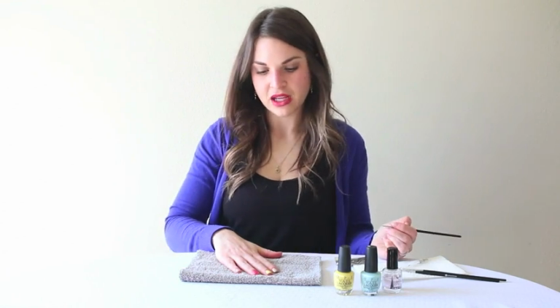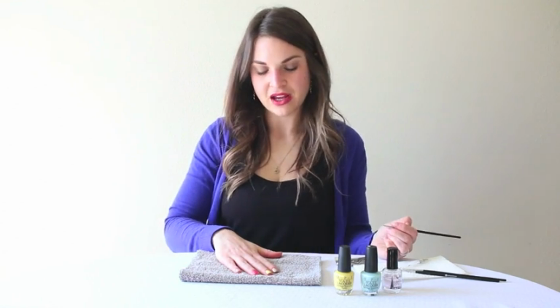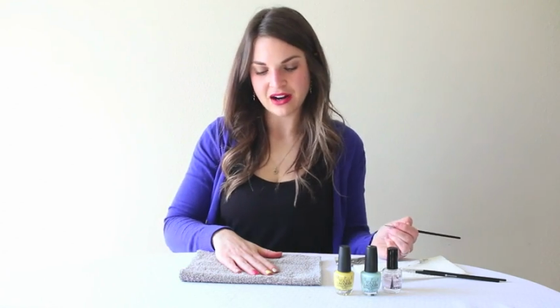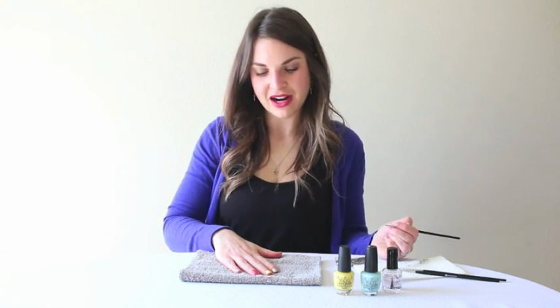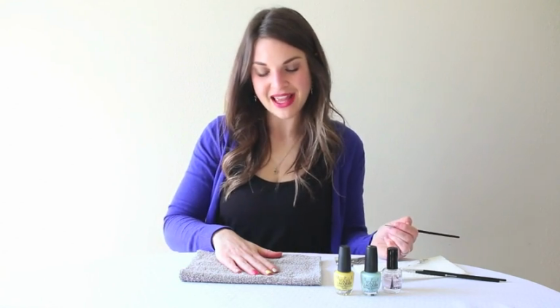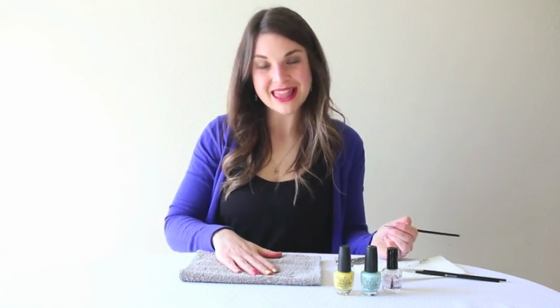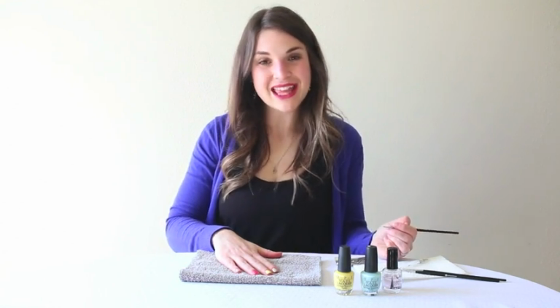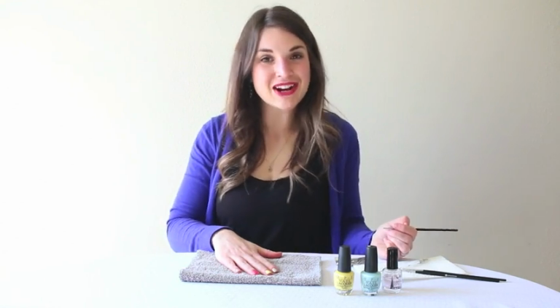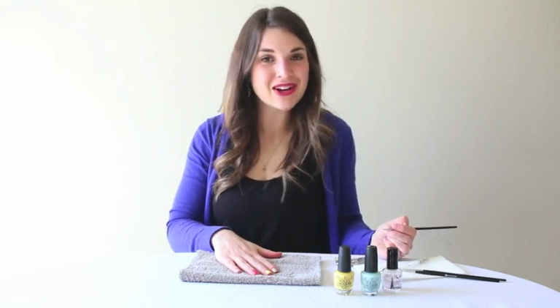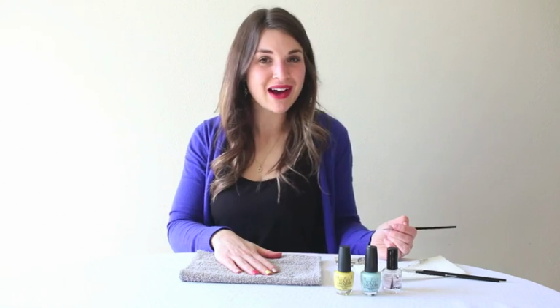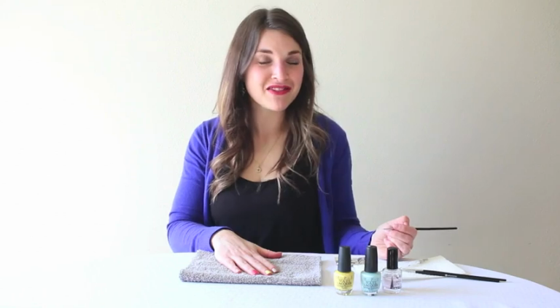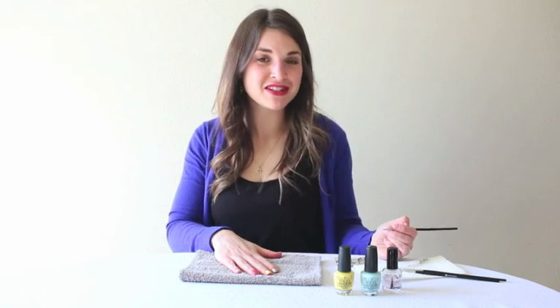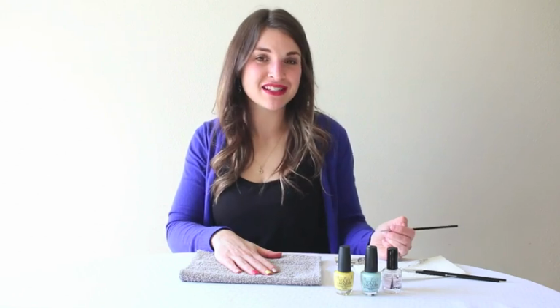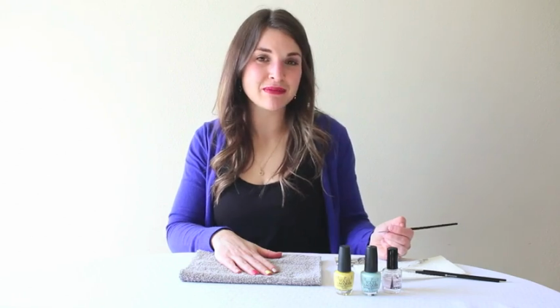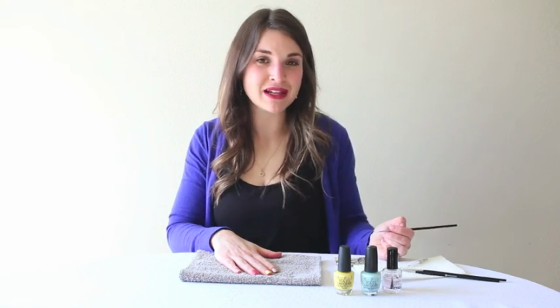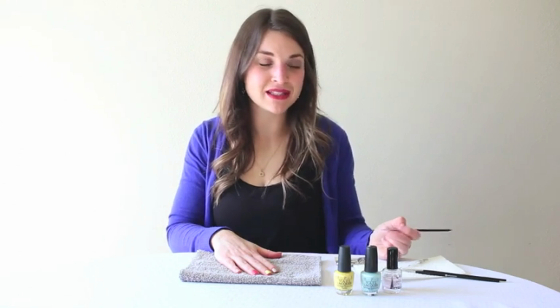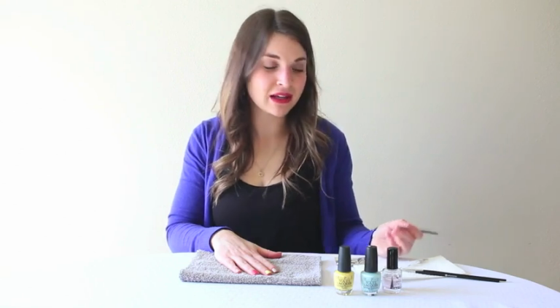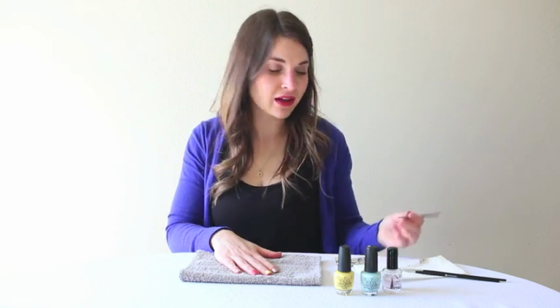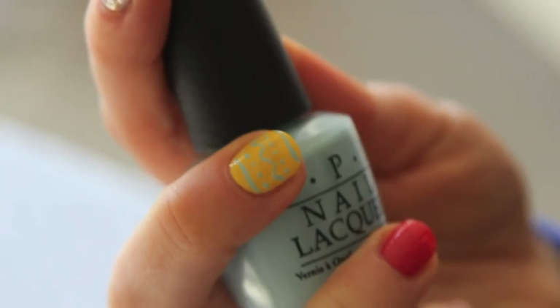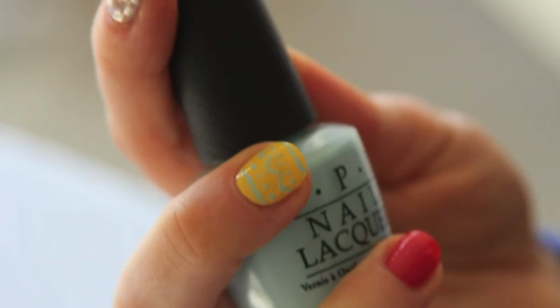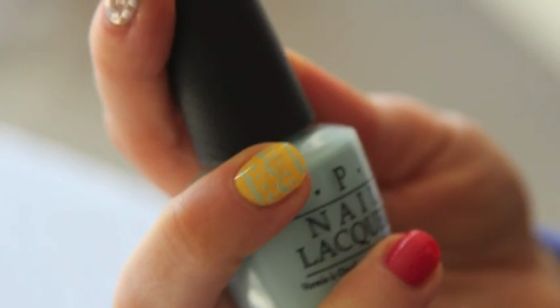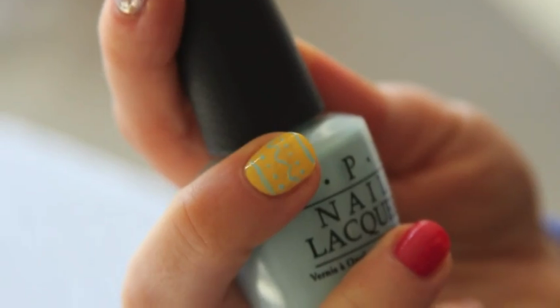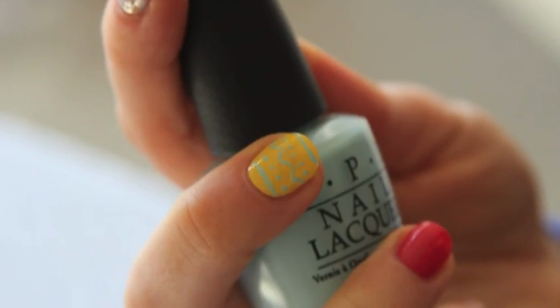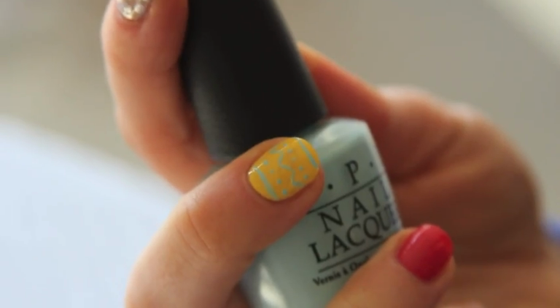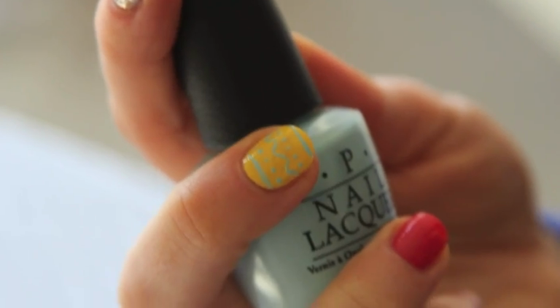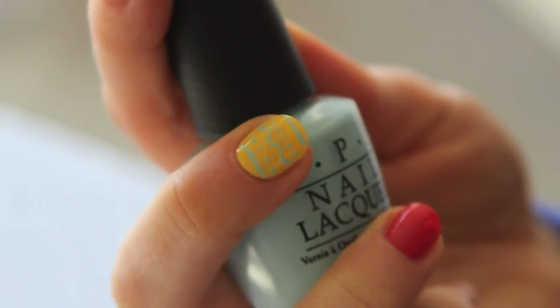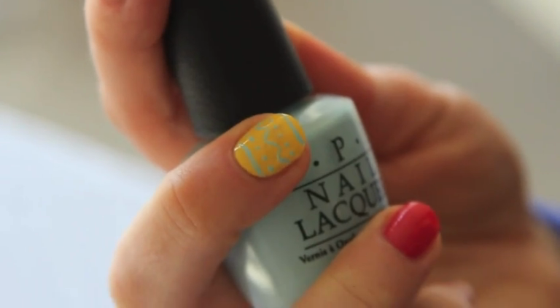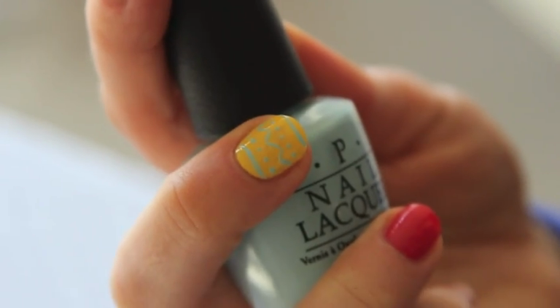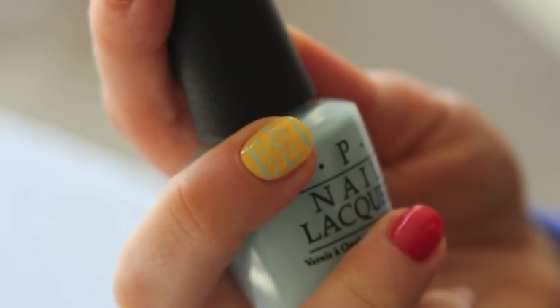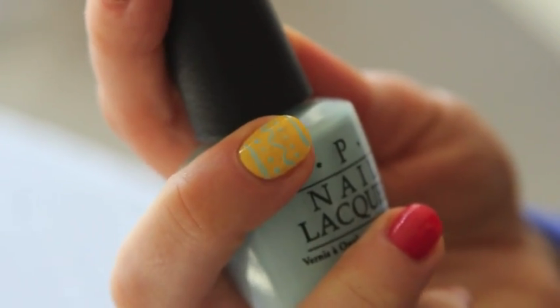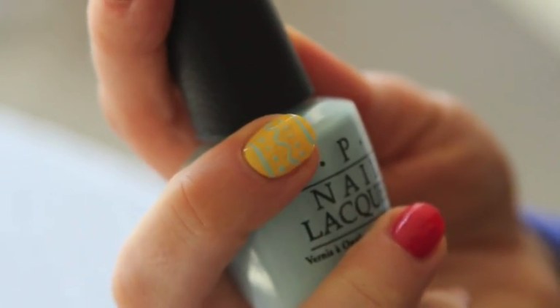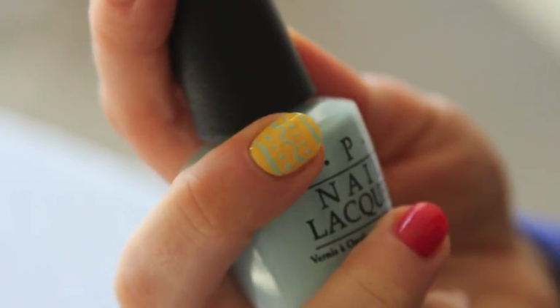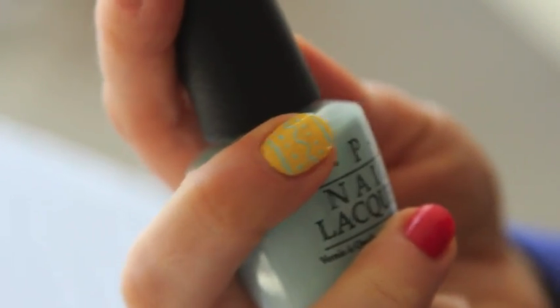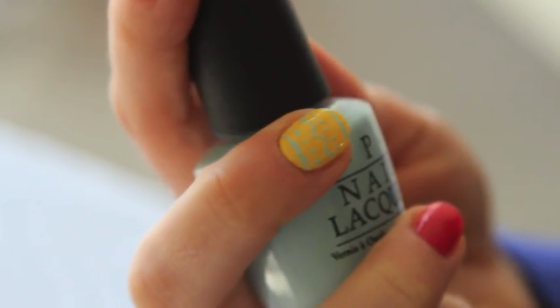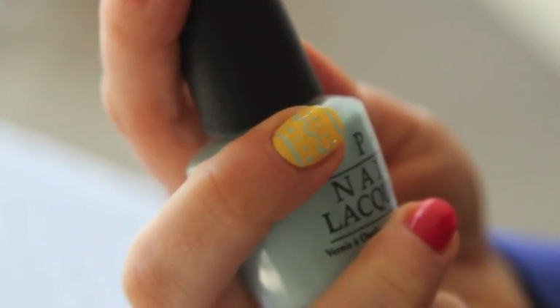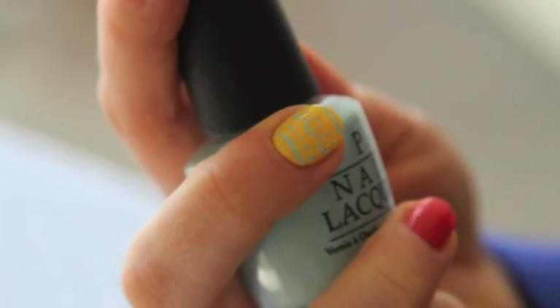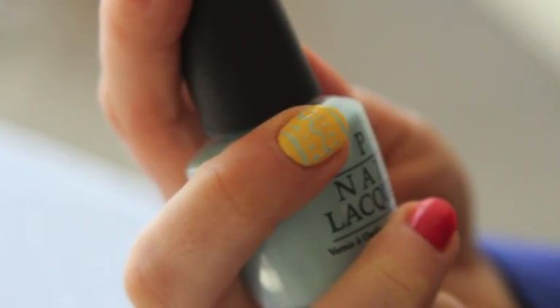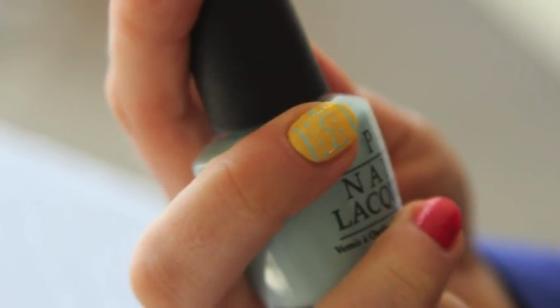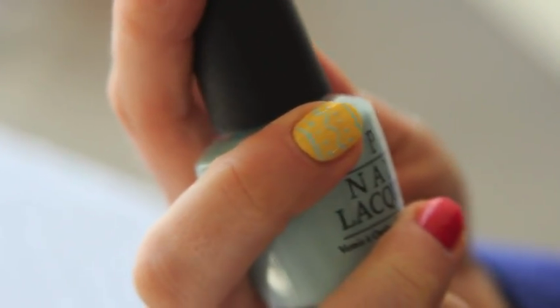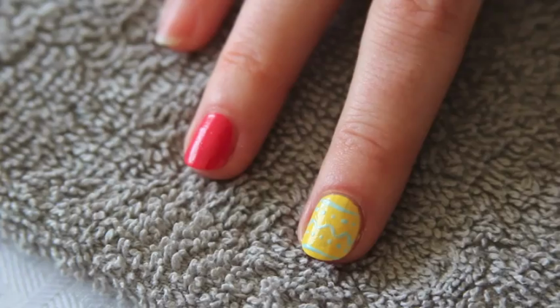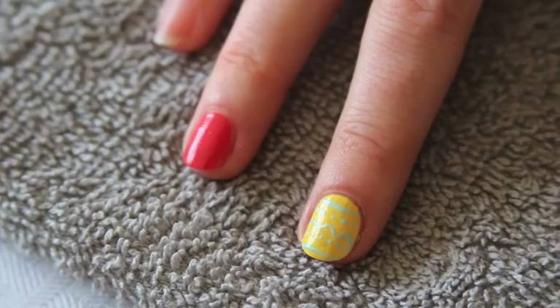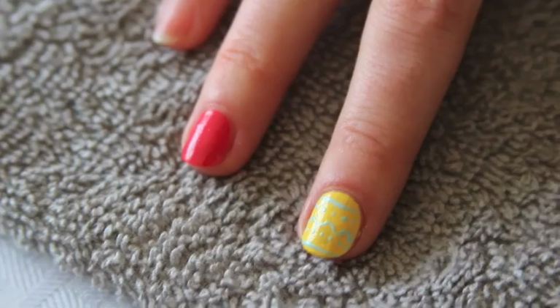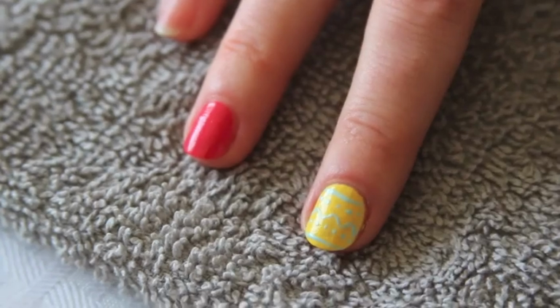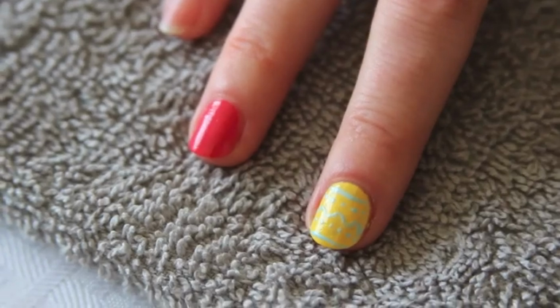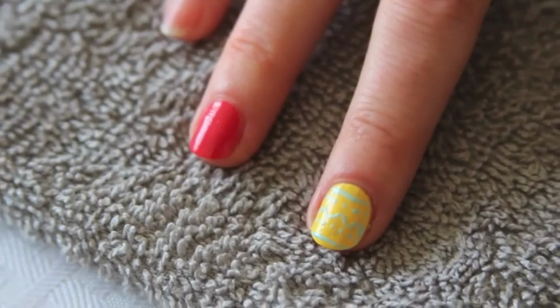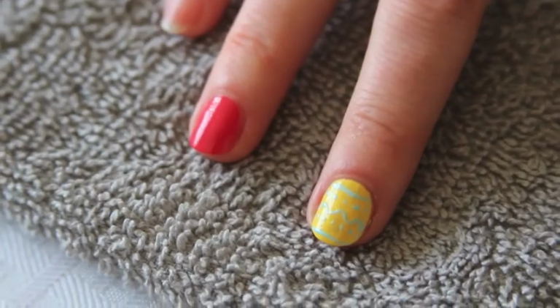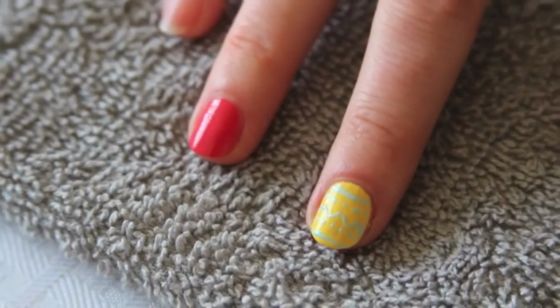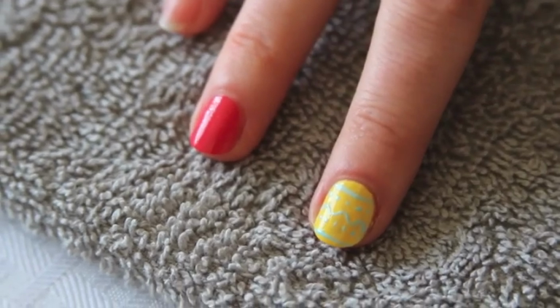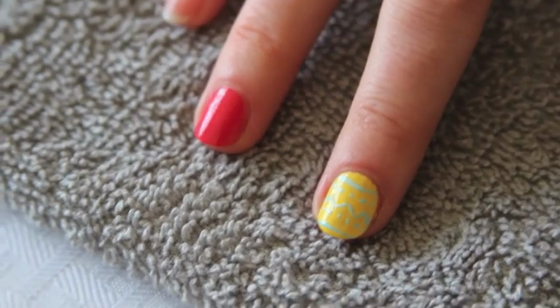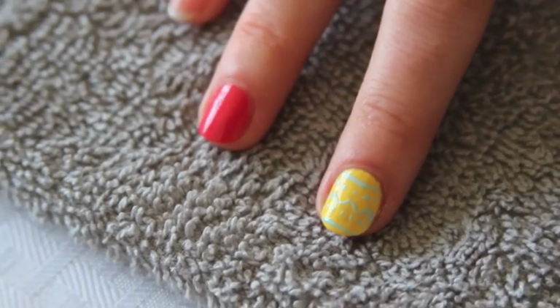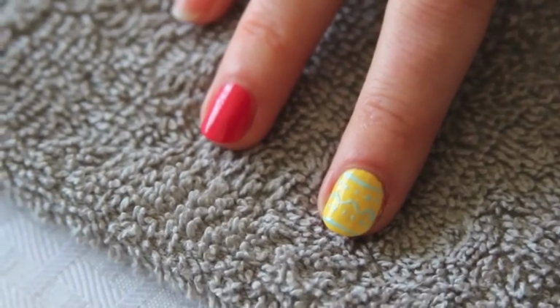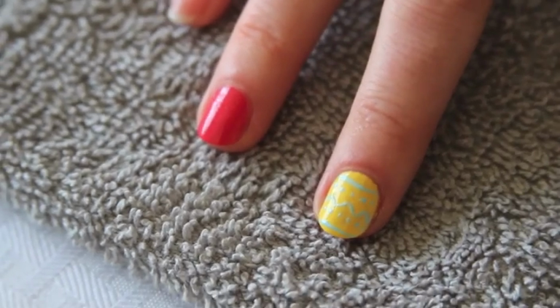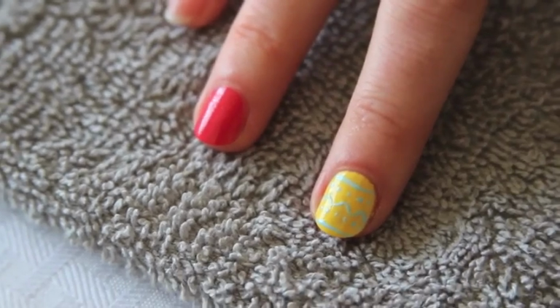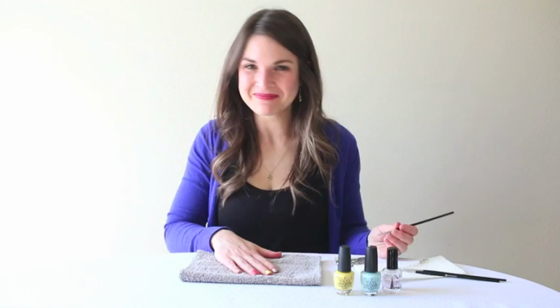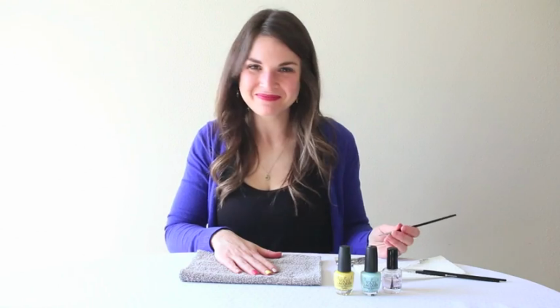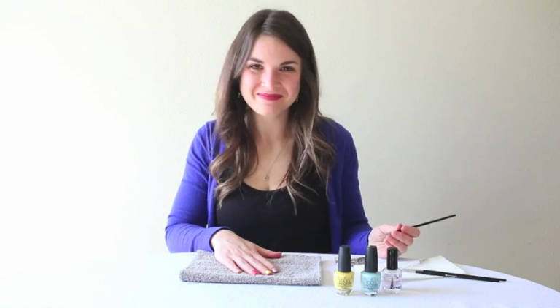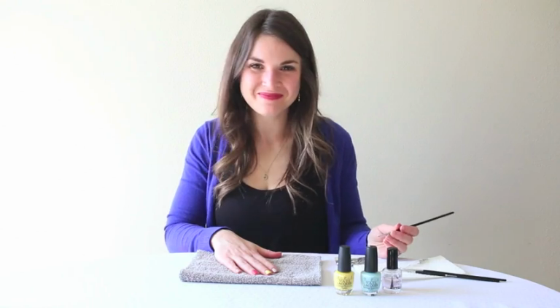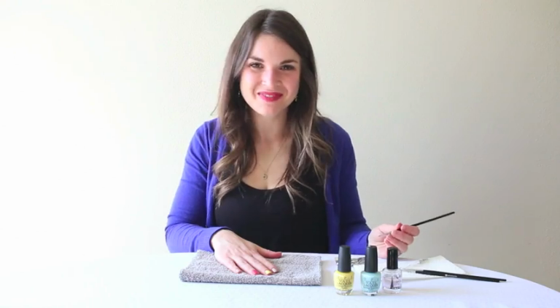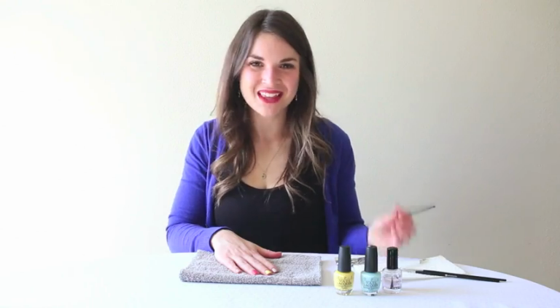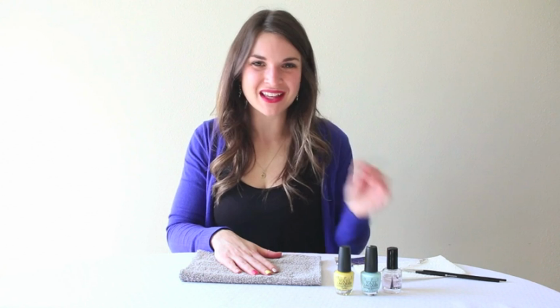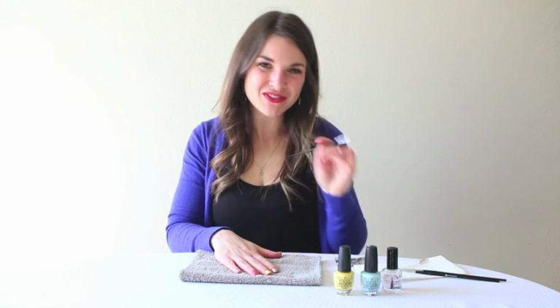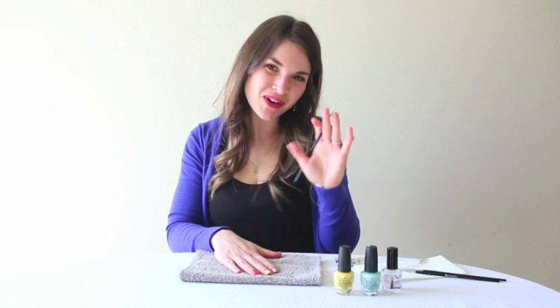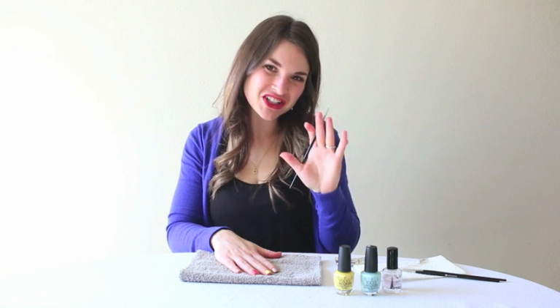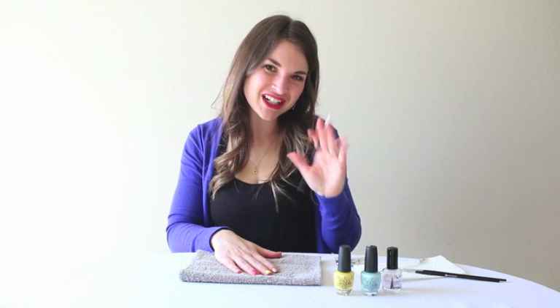And there you have just a basic Easter egg nail art design. Thanks for watching!